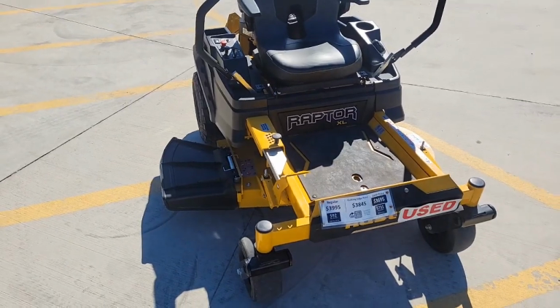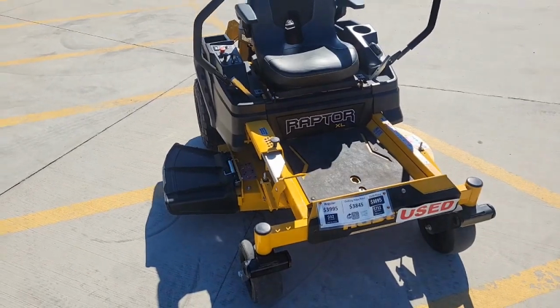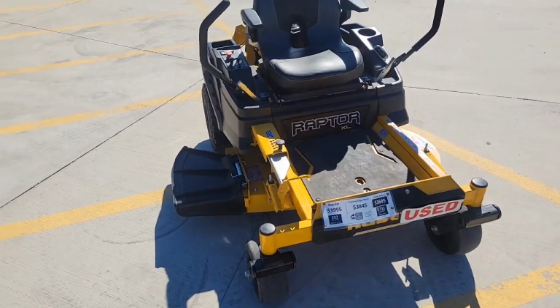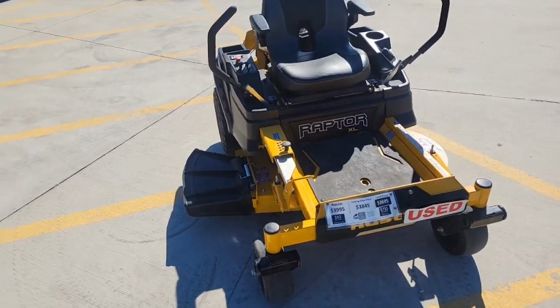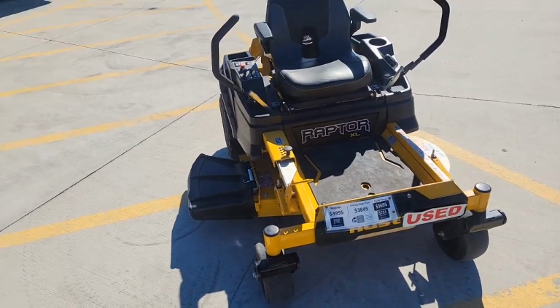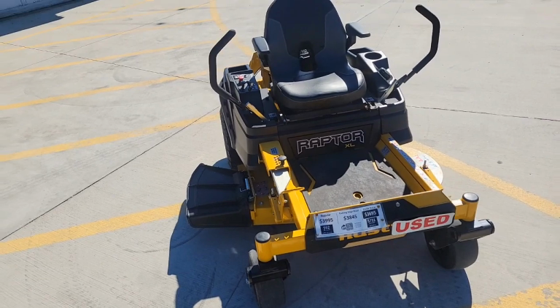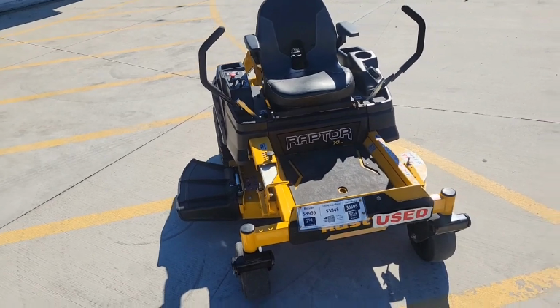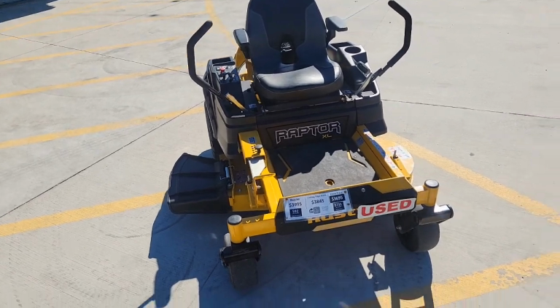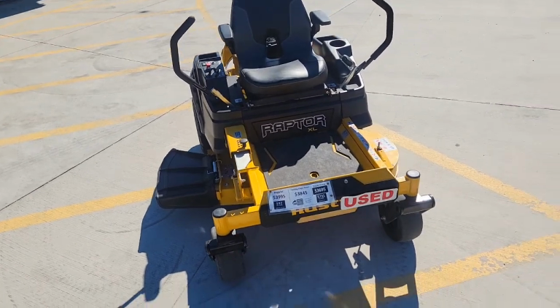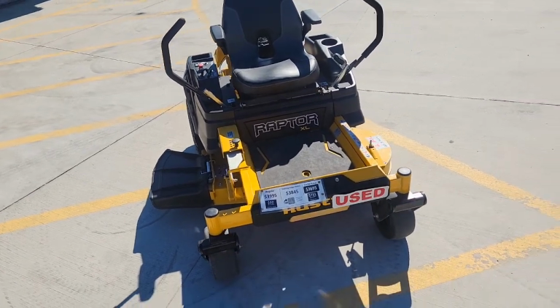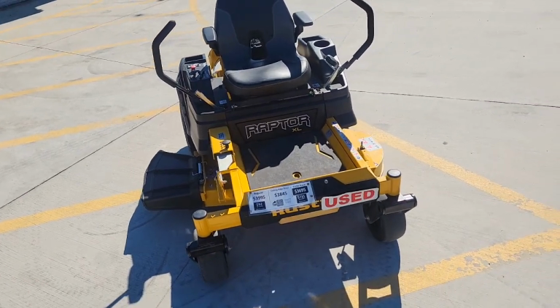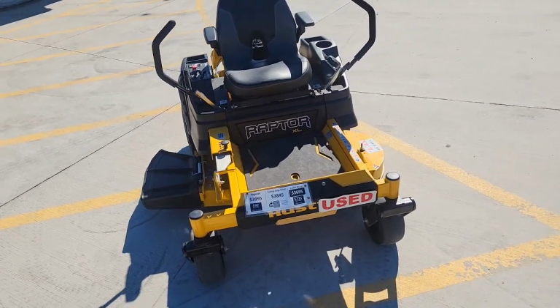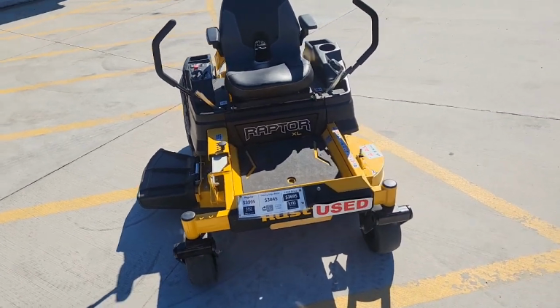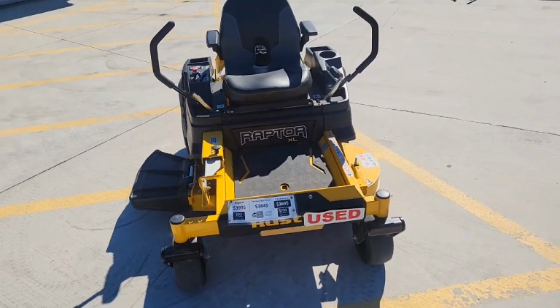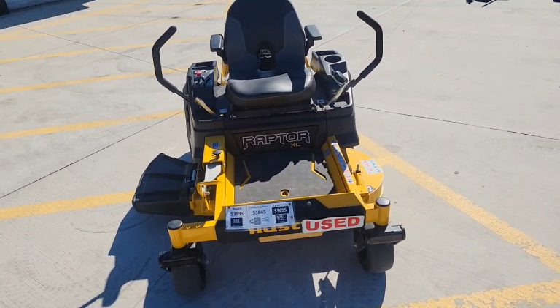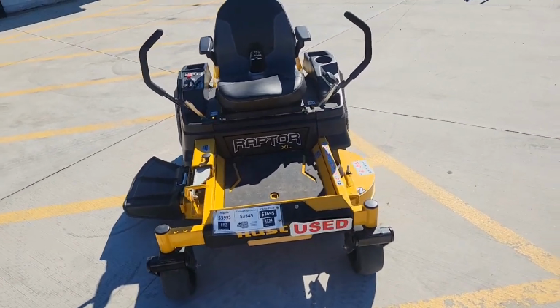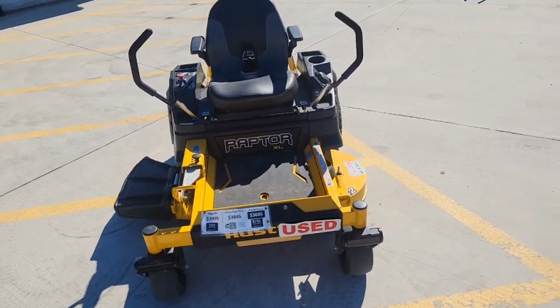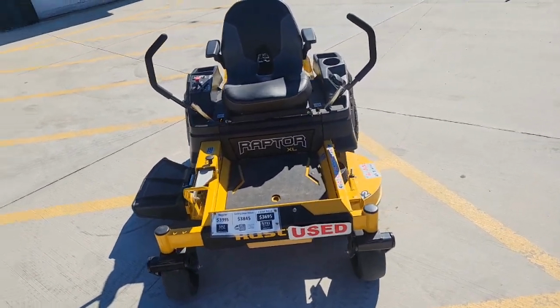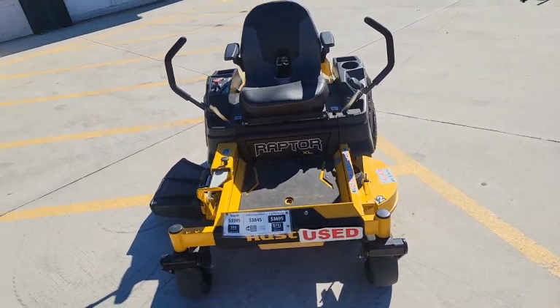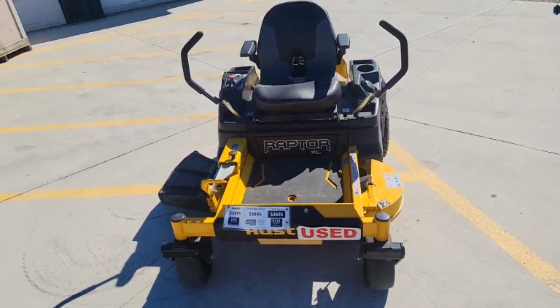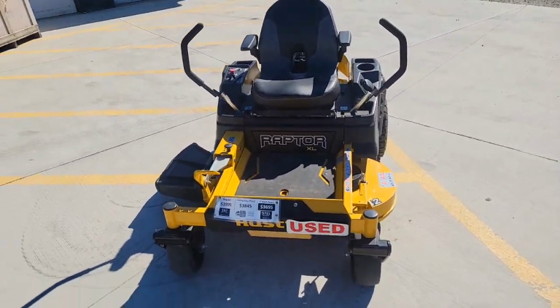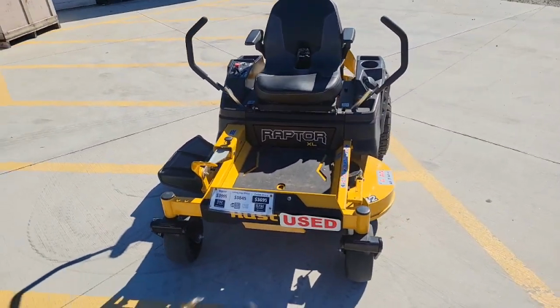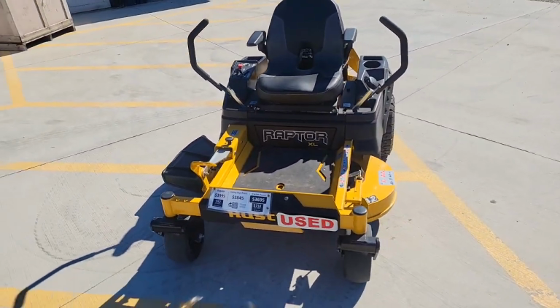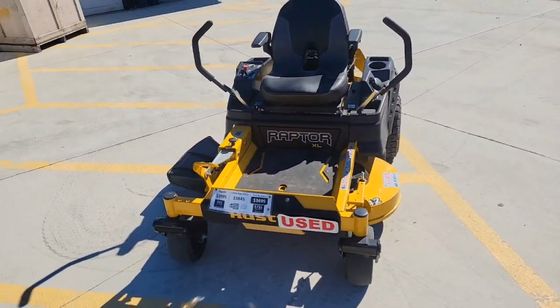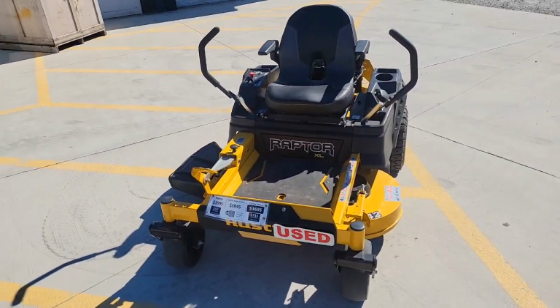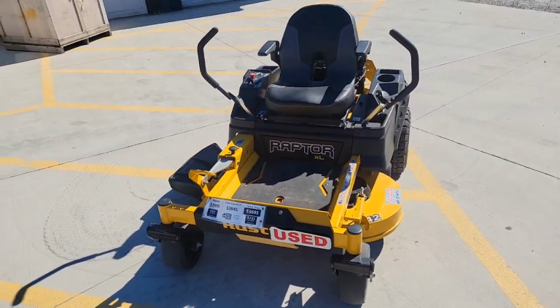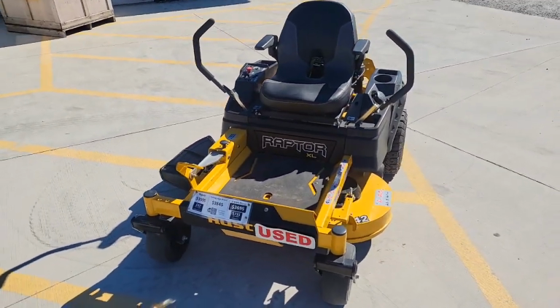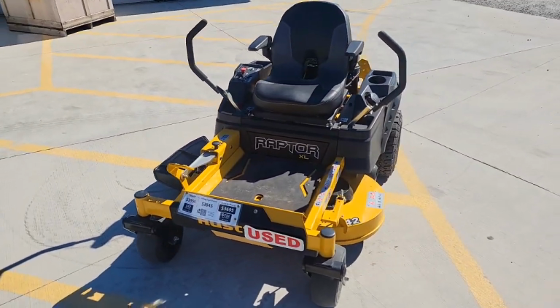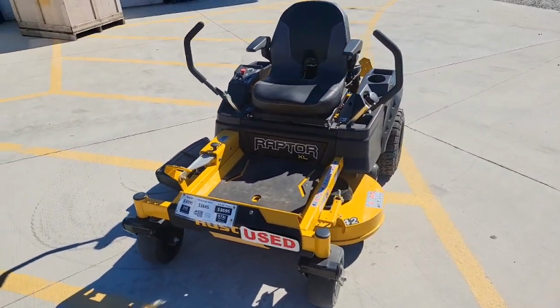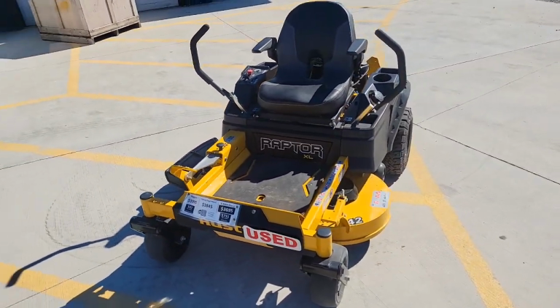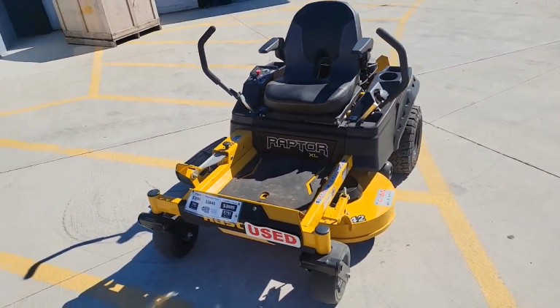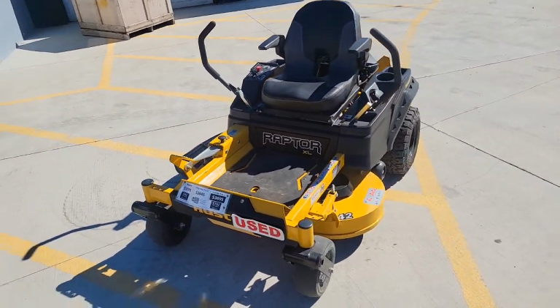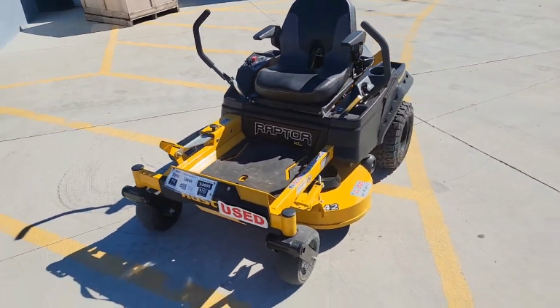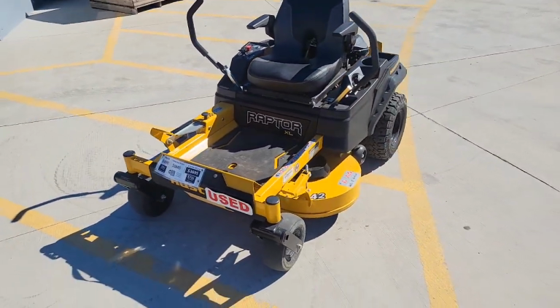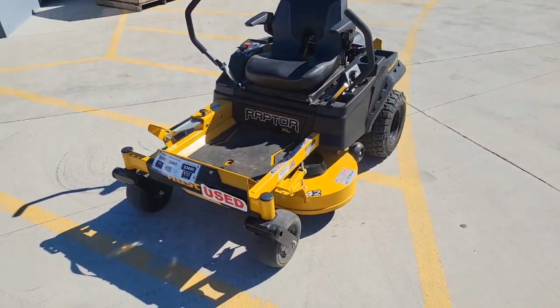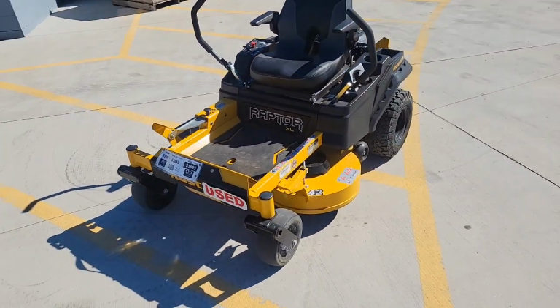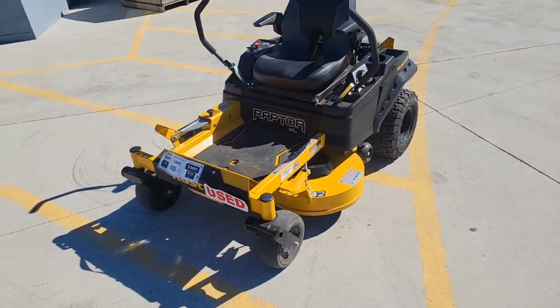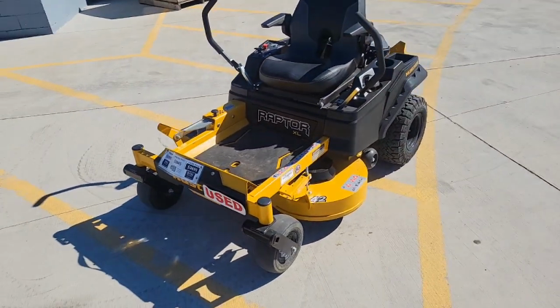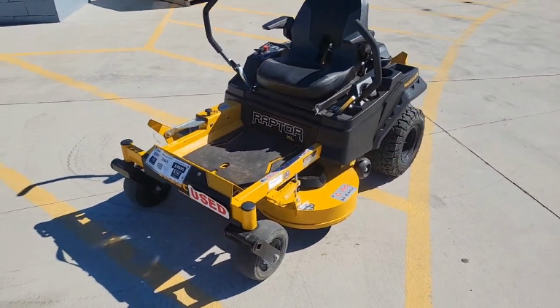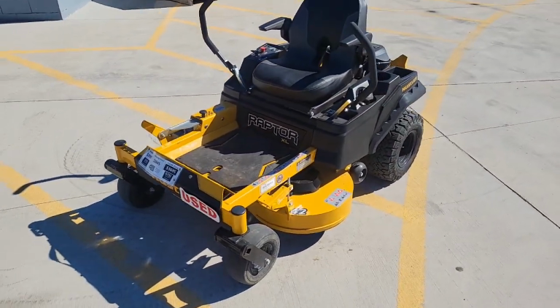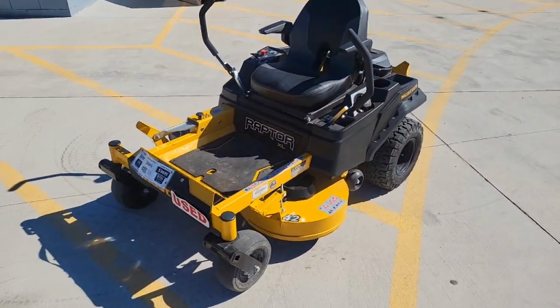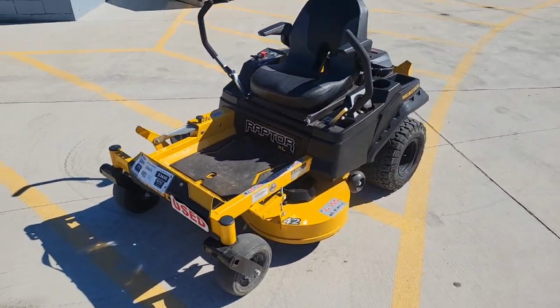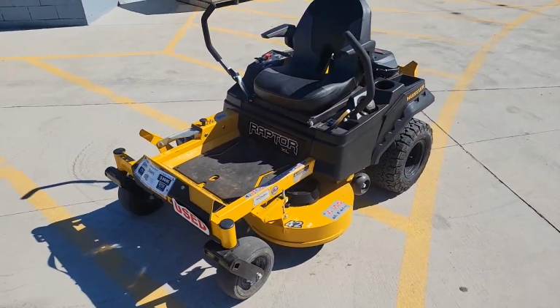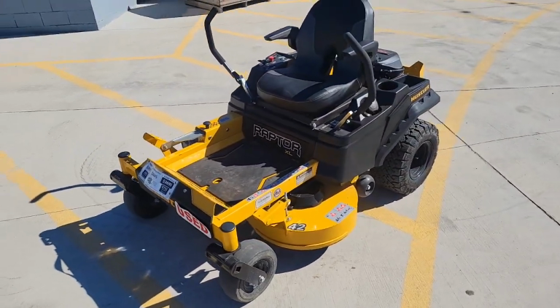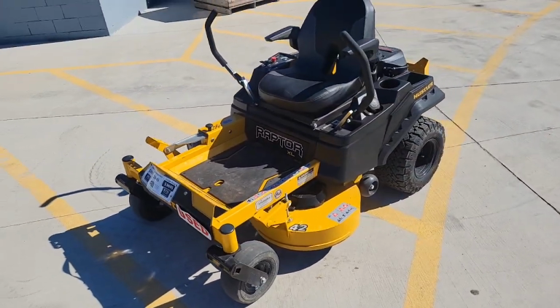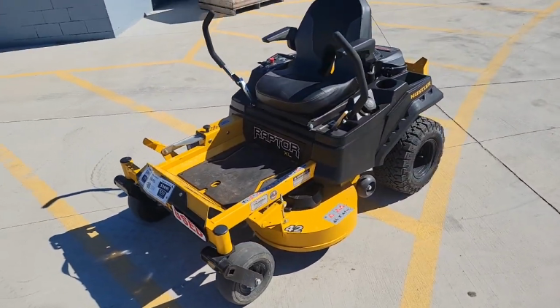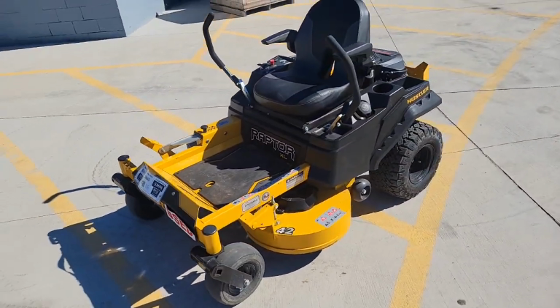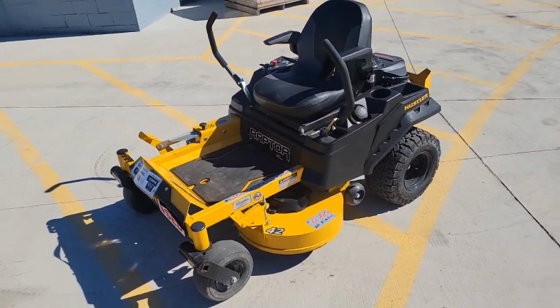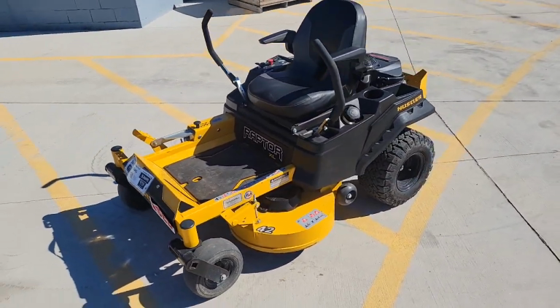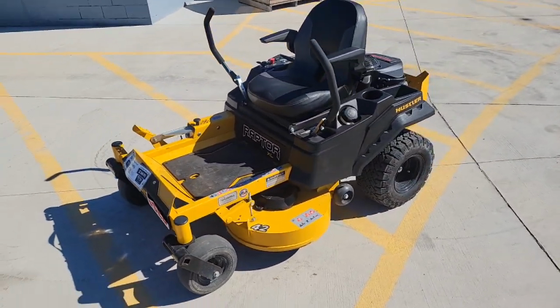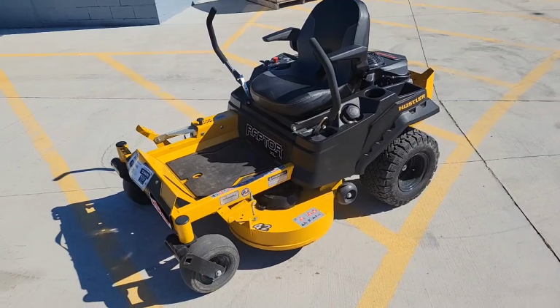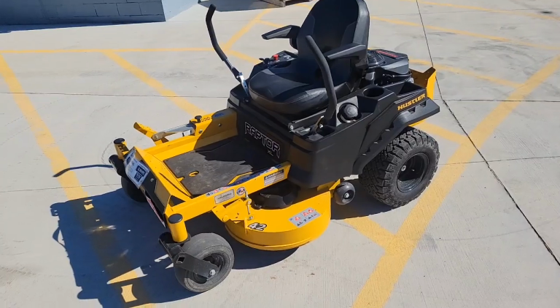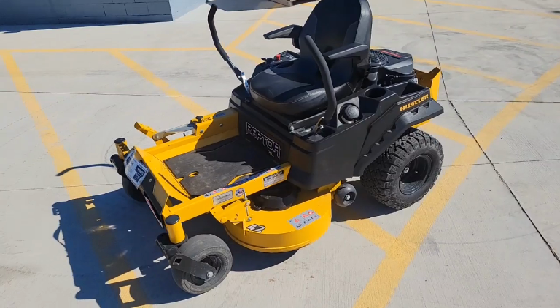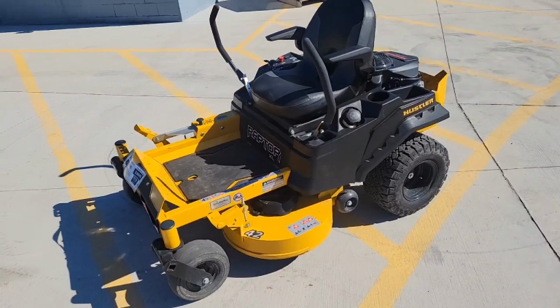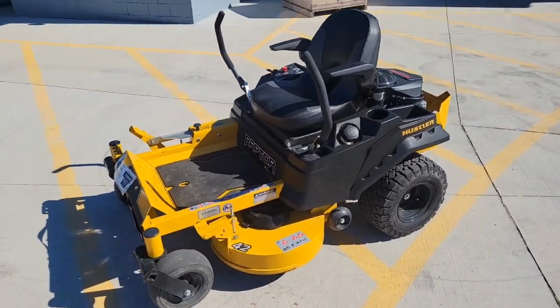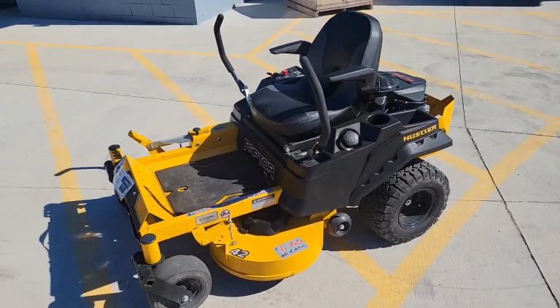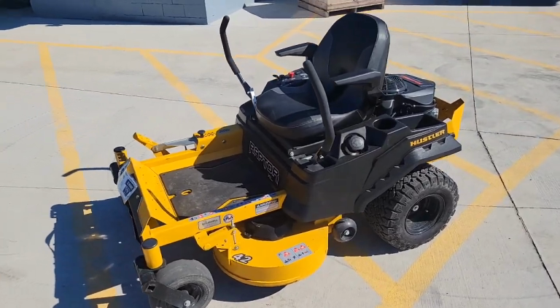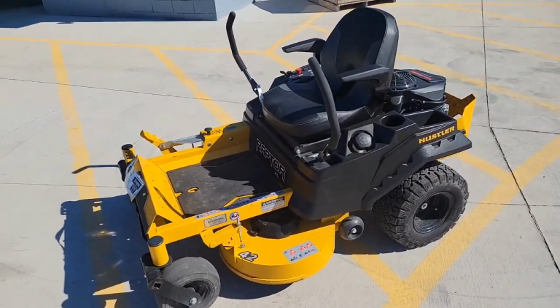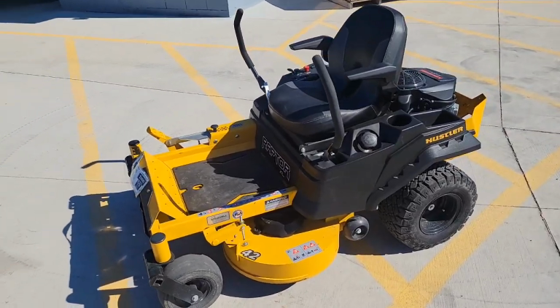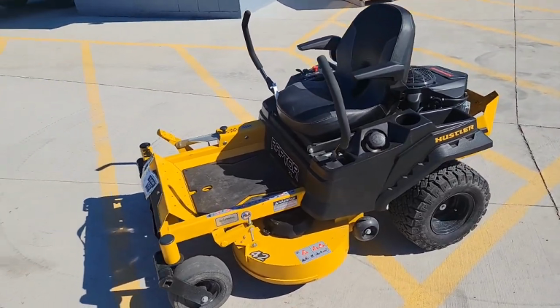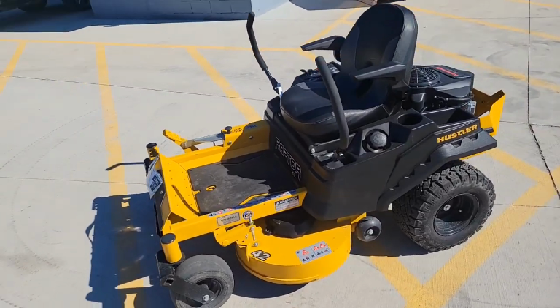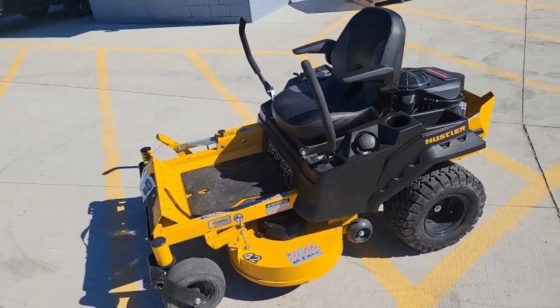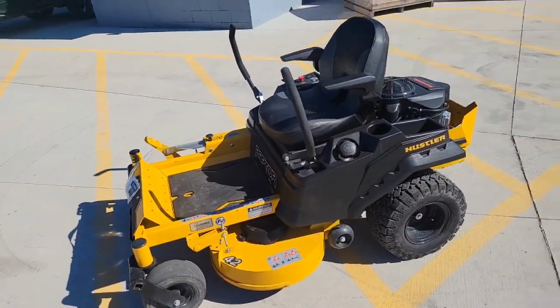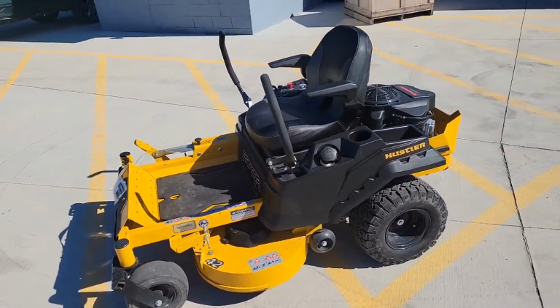Hi guys, this is Victor with COBA Outdoor Equipment, doing a little mower walk around for you guys on one of our used units. This is a Hustler Raptor XL.